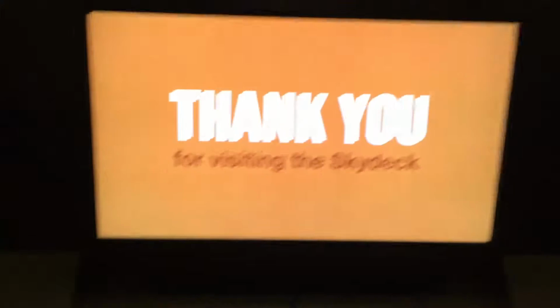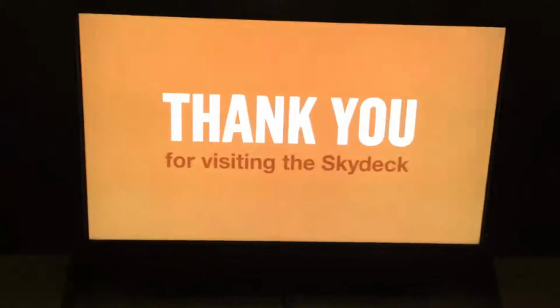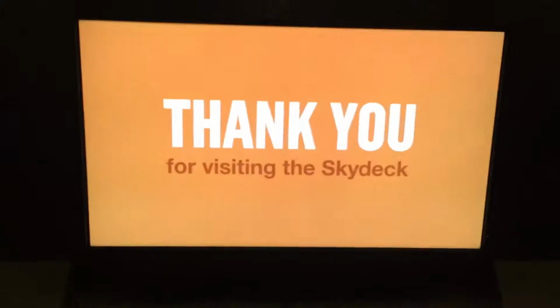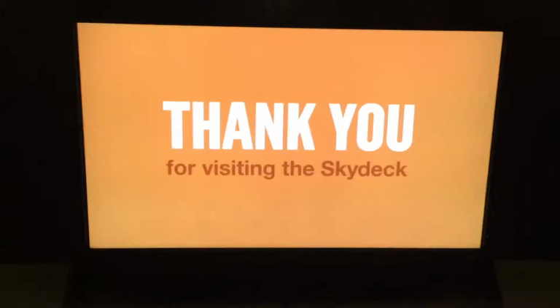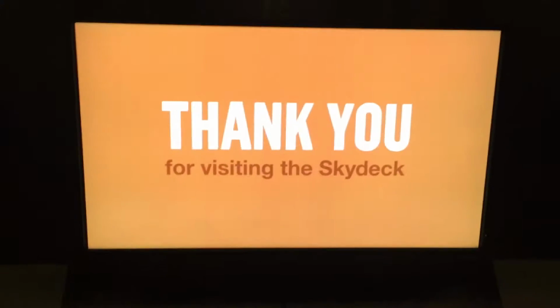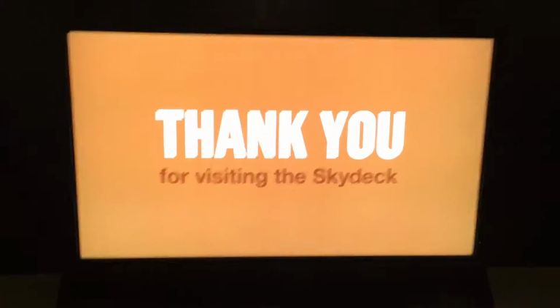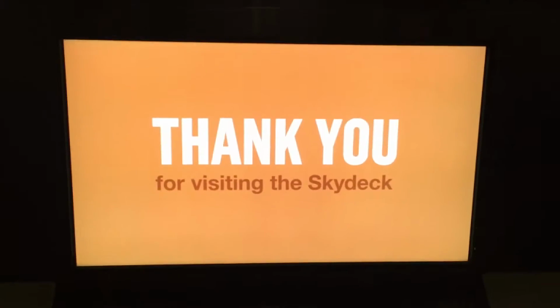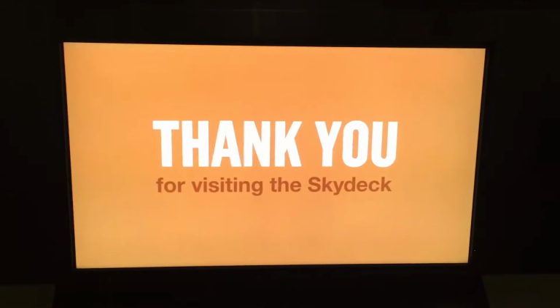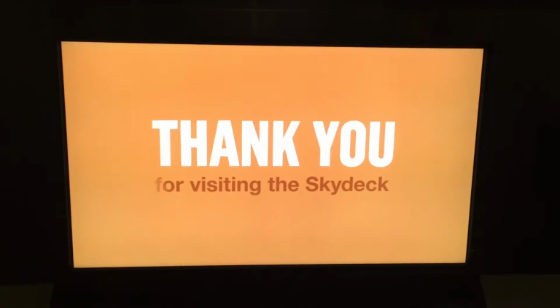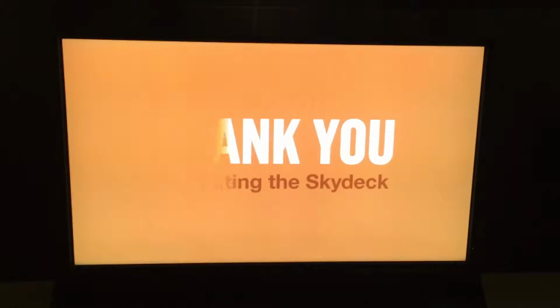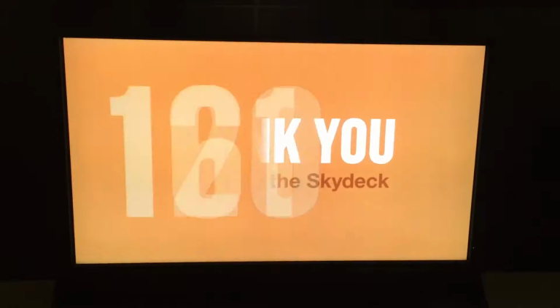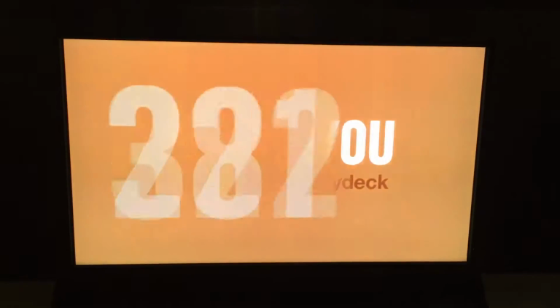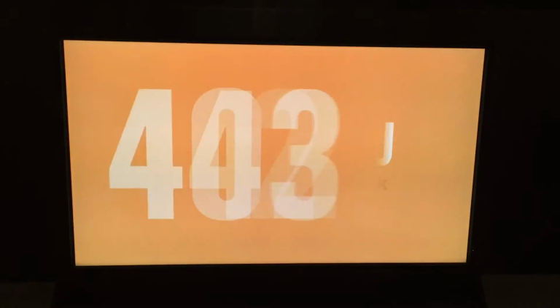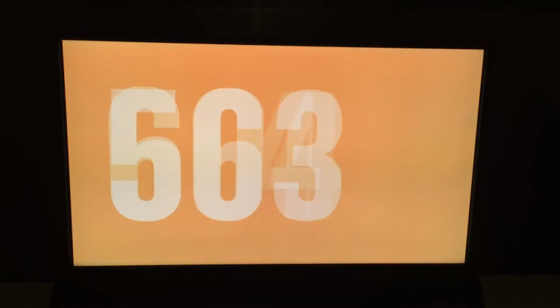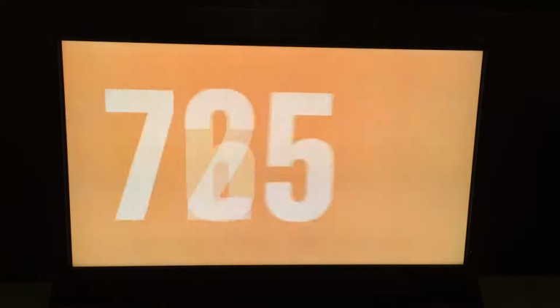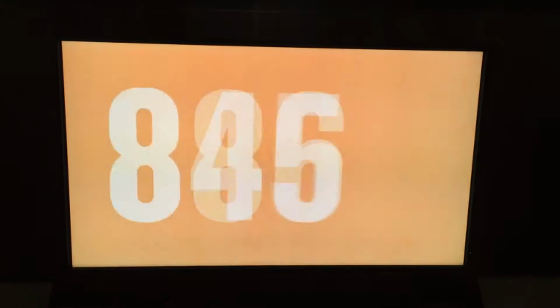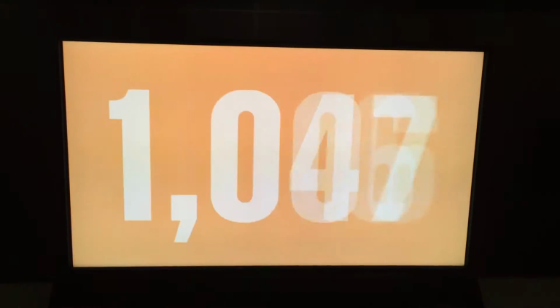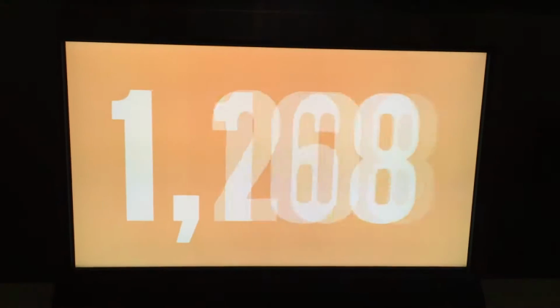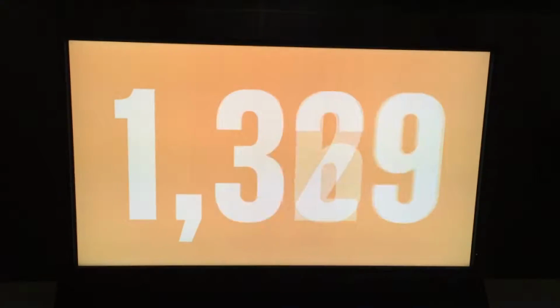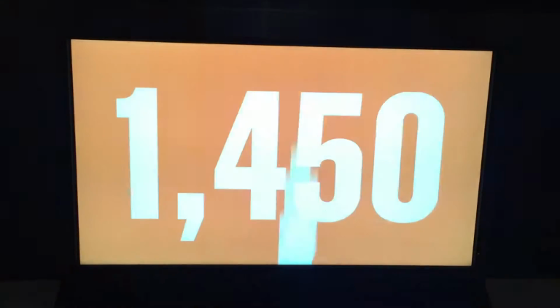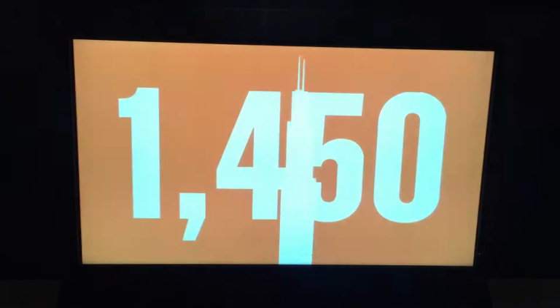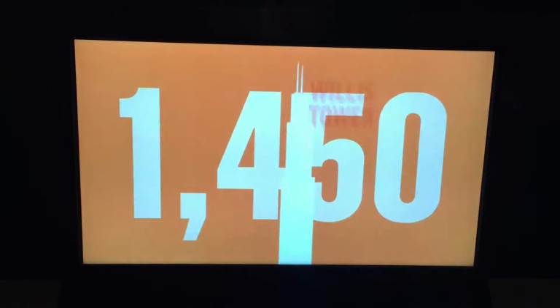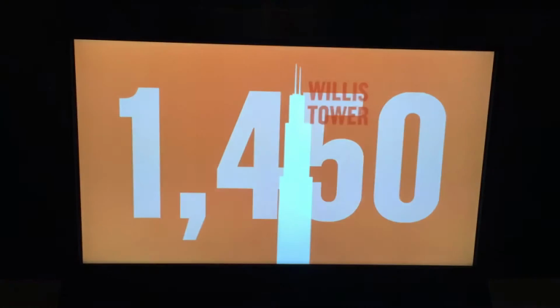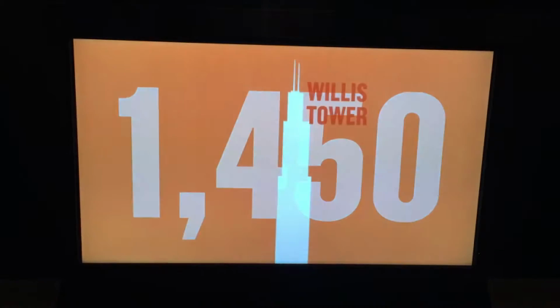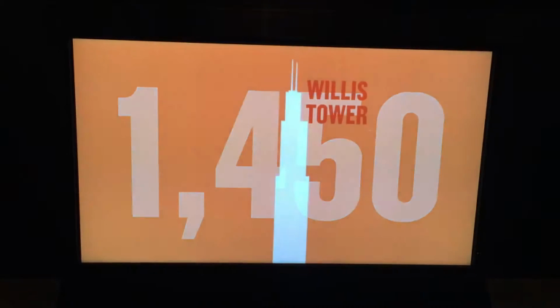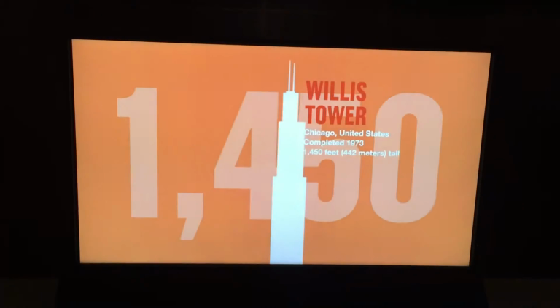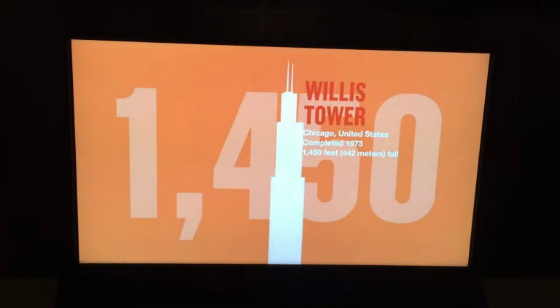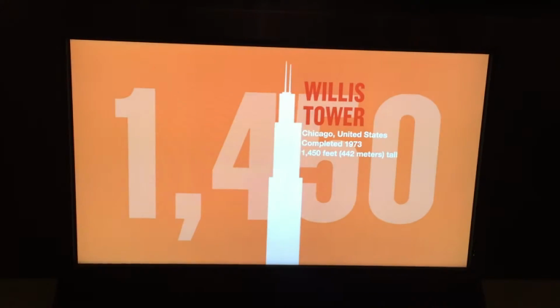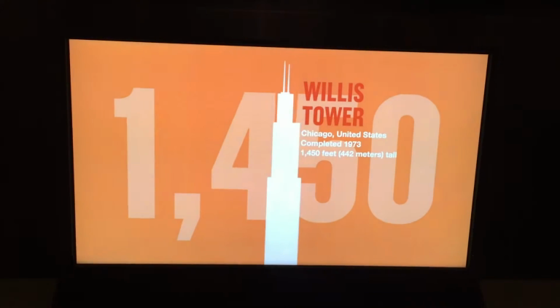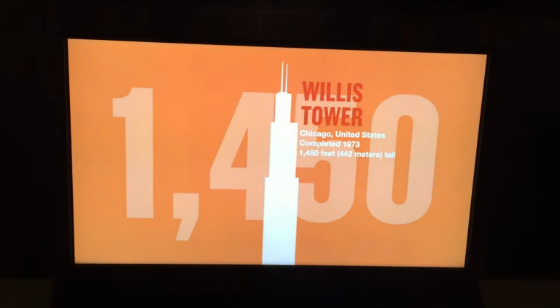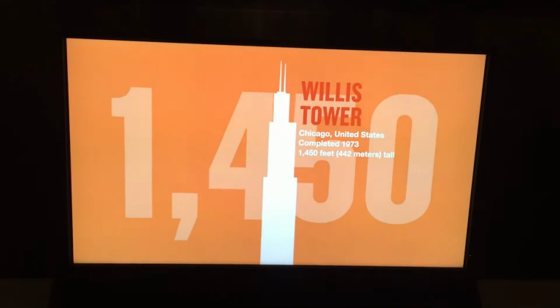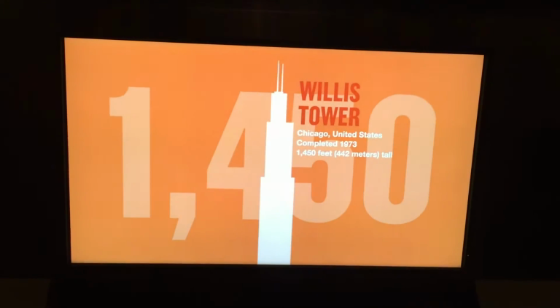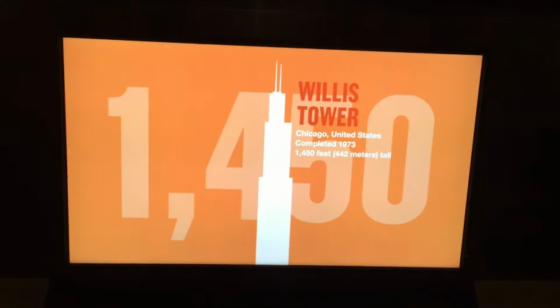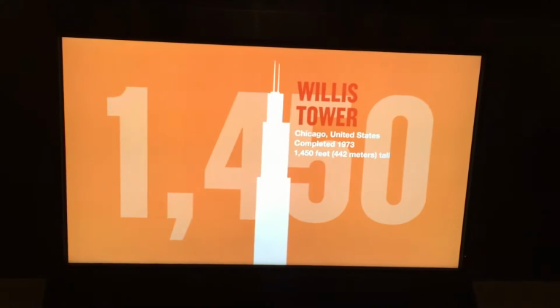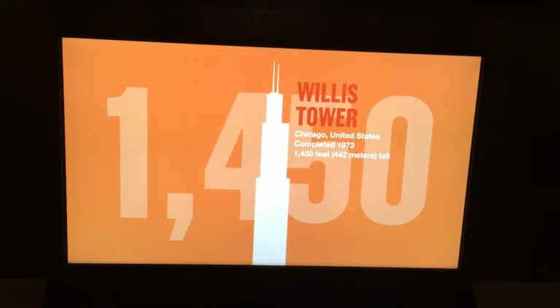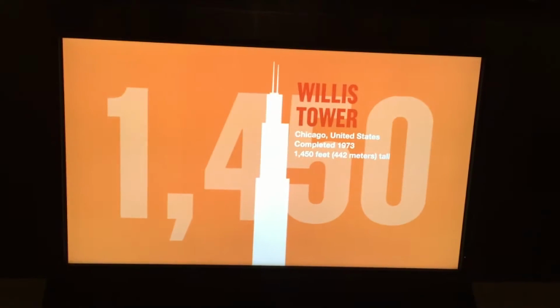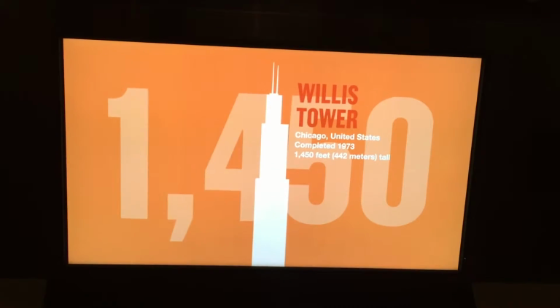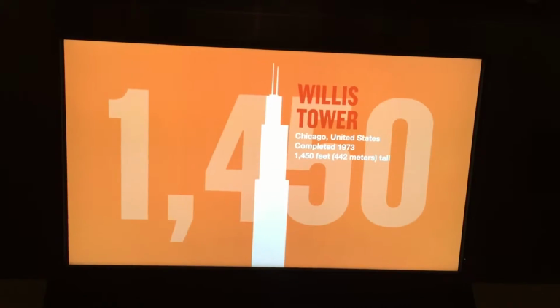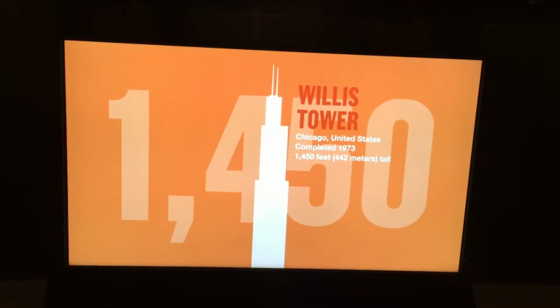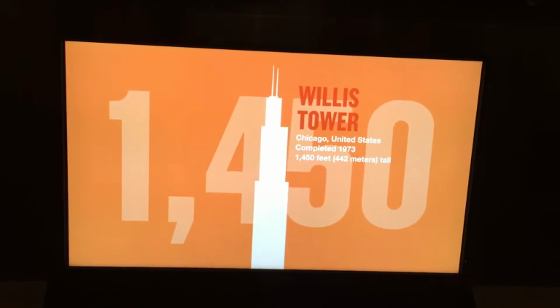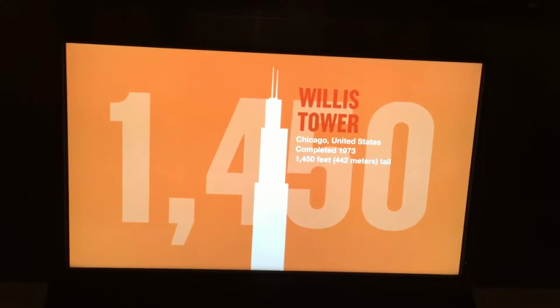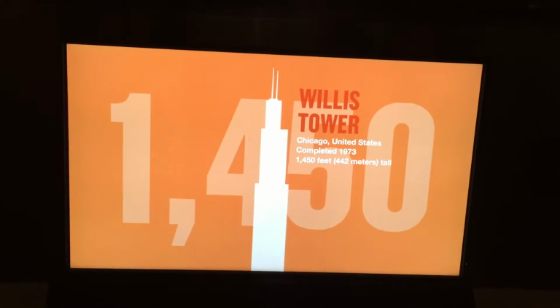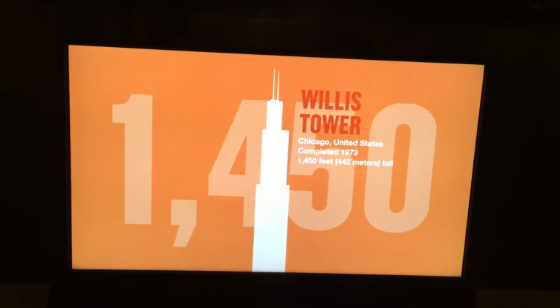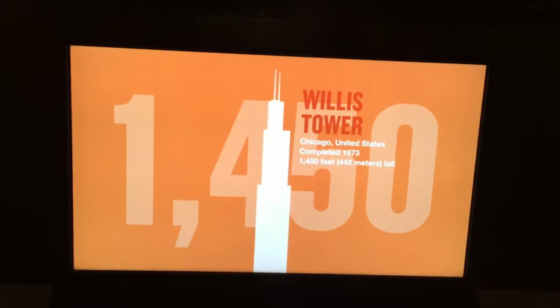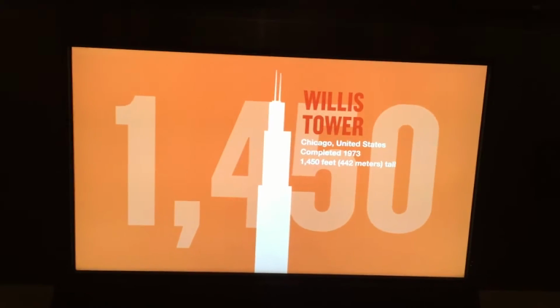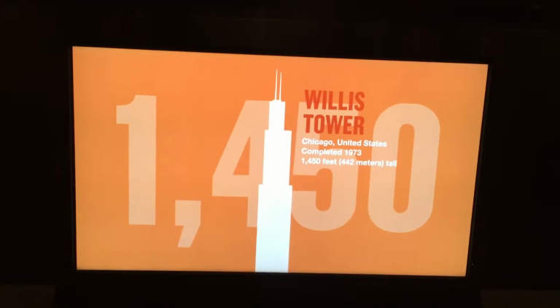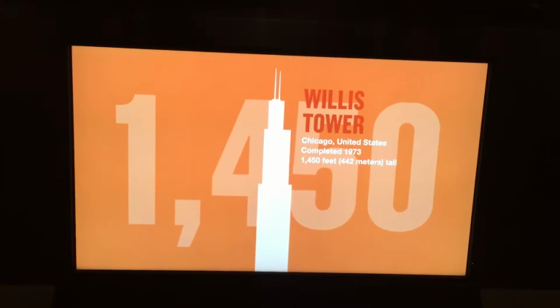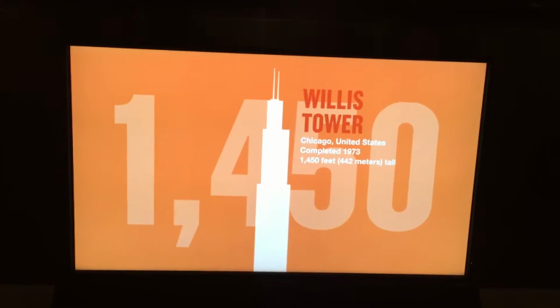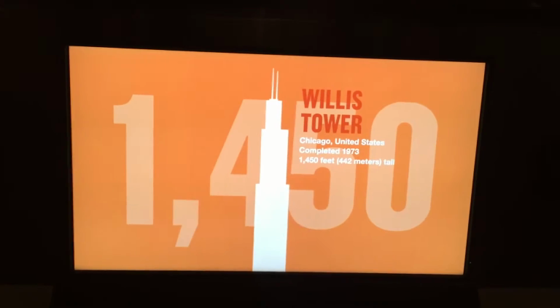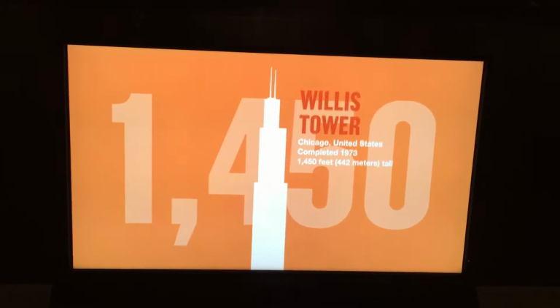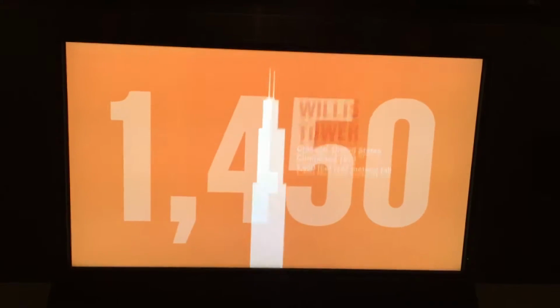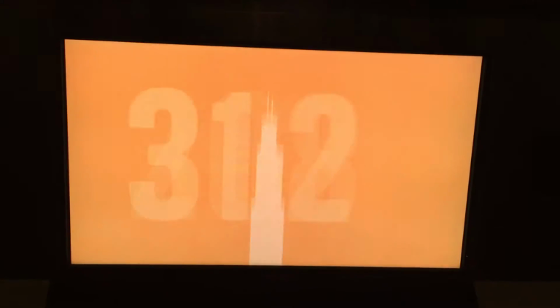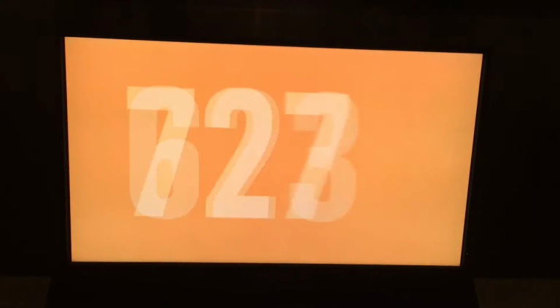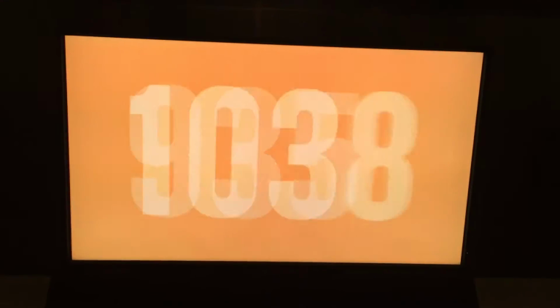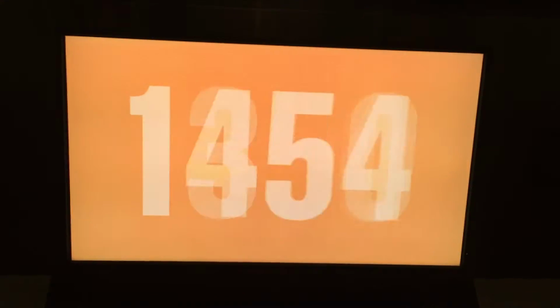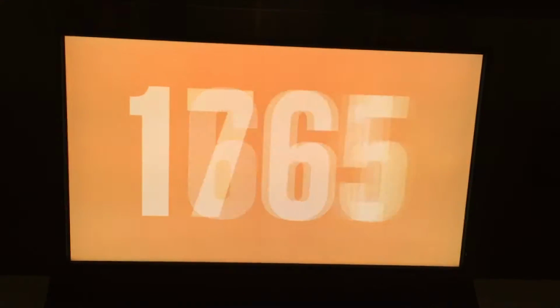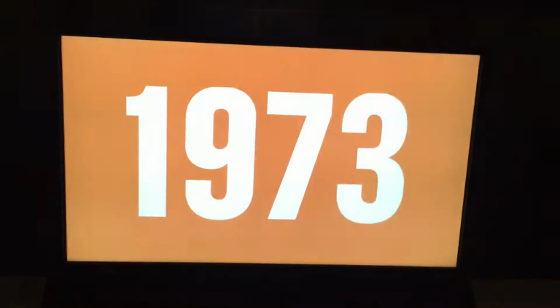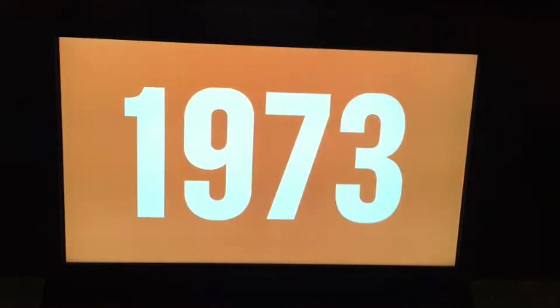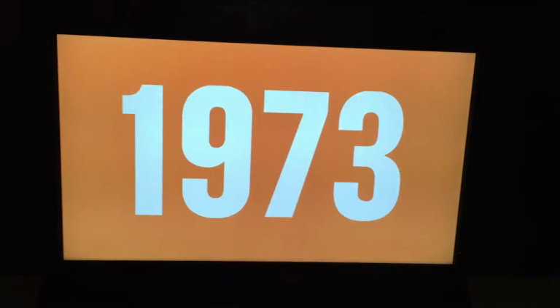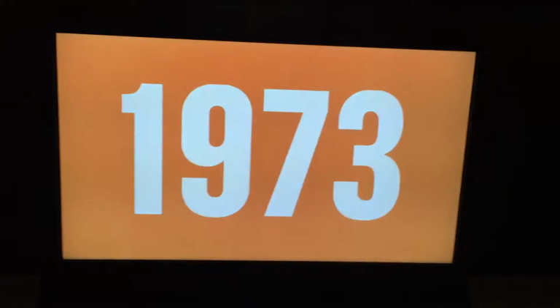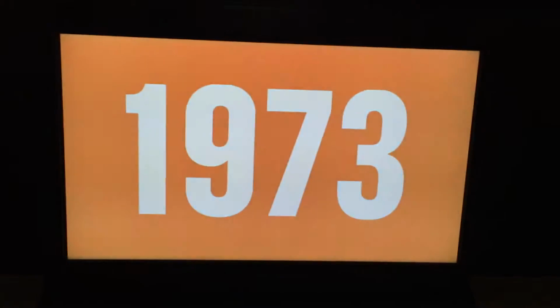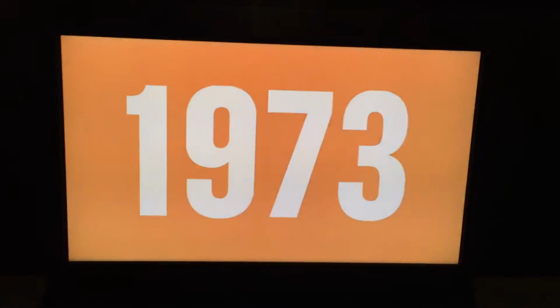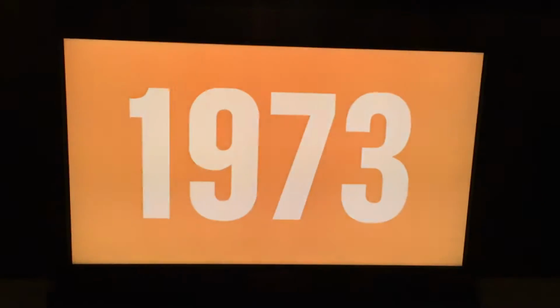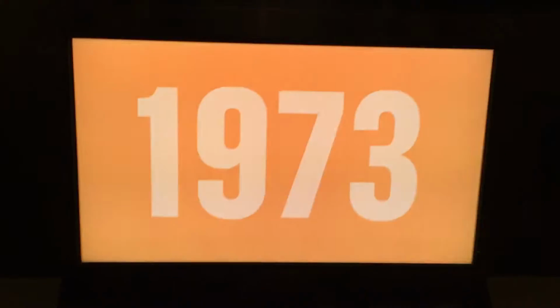Chicago and beyond. The 1,450-foot tower has been a Chicago landmark and an American icon since it was completed in 1973.